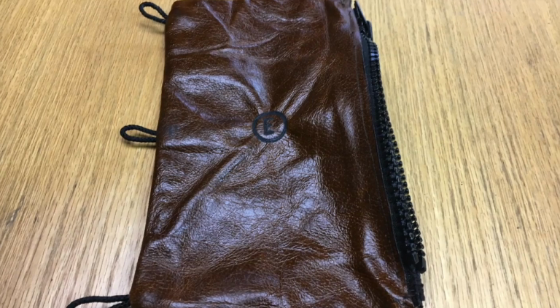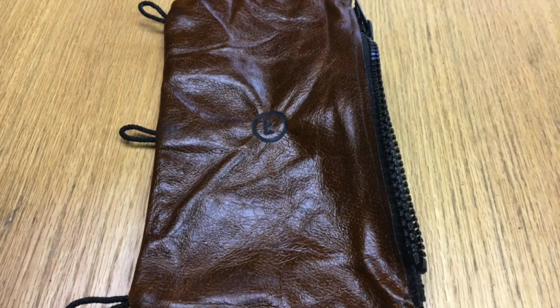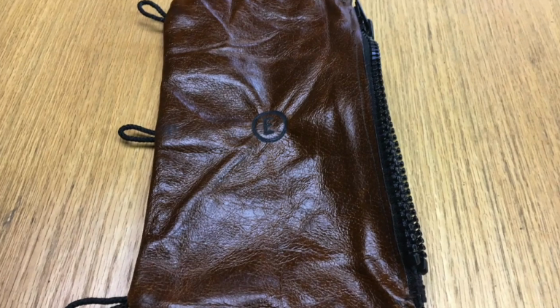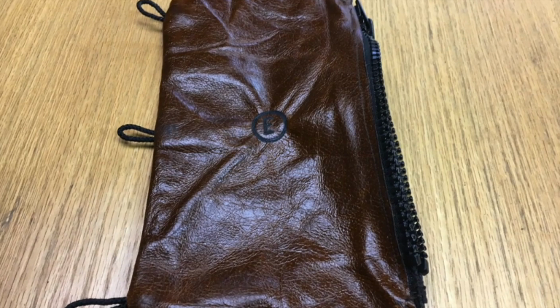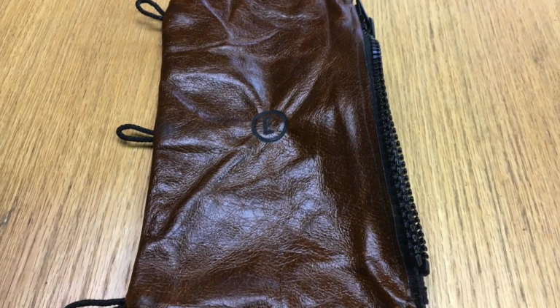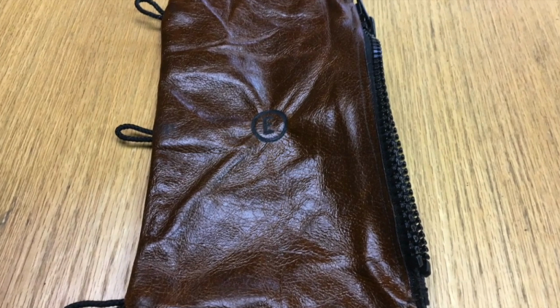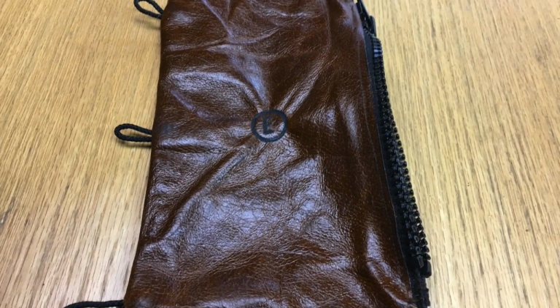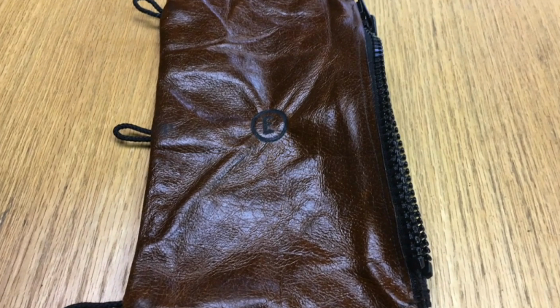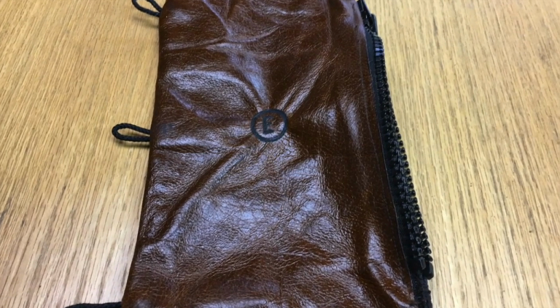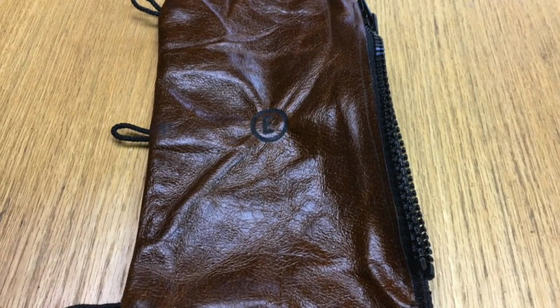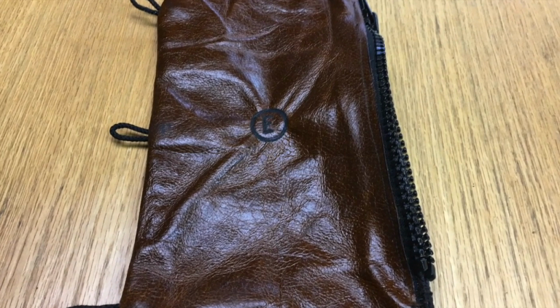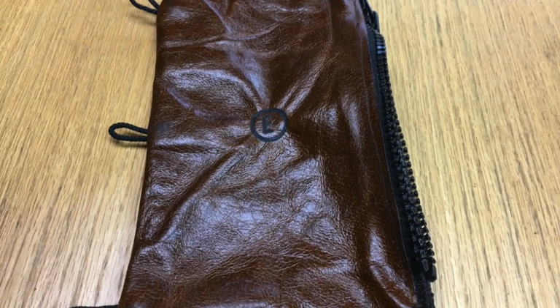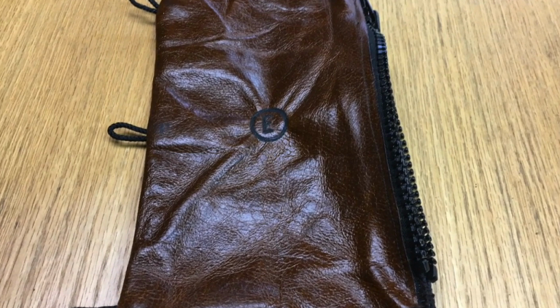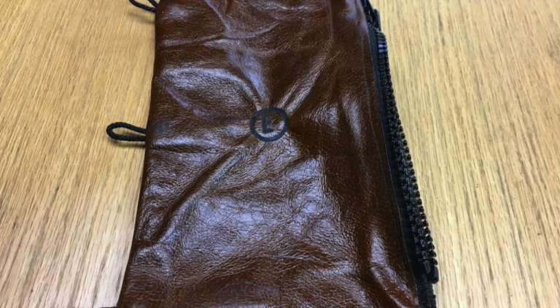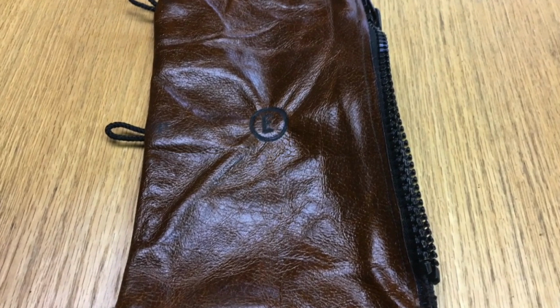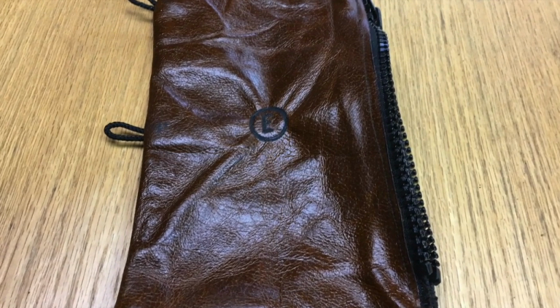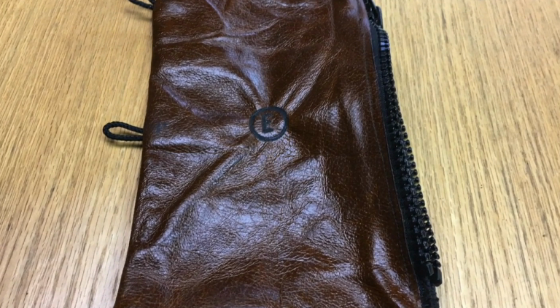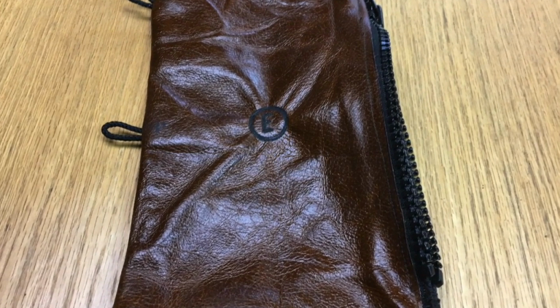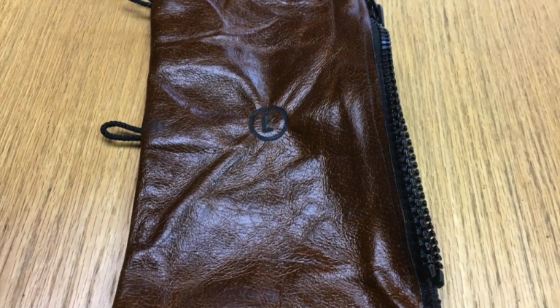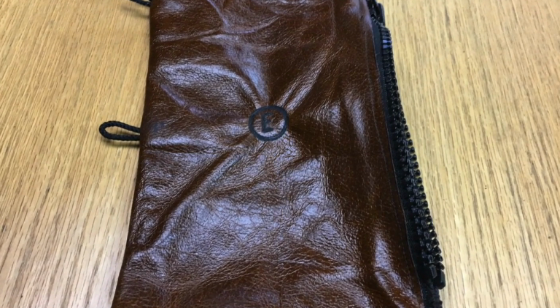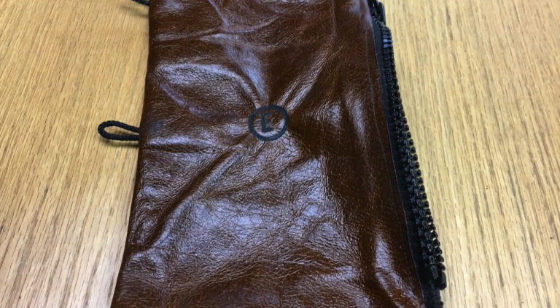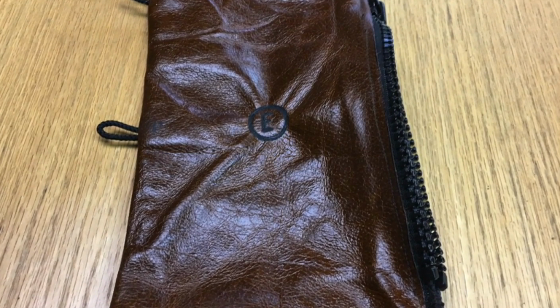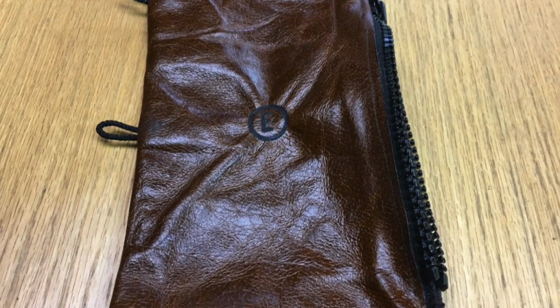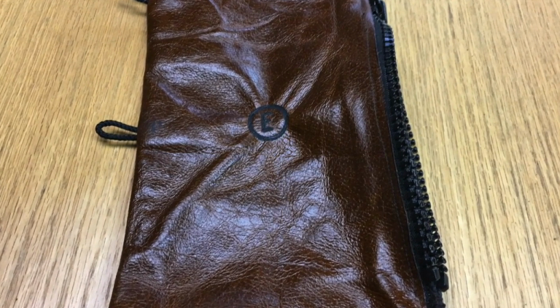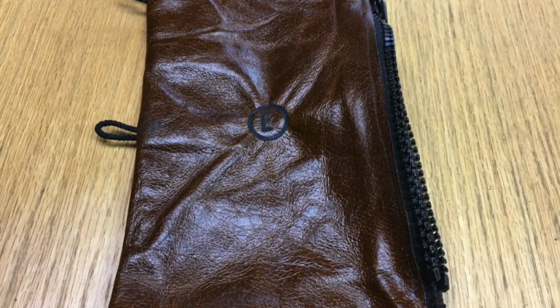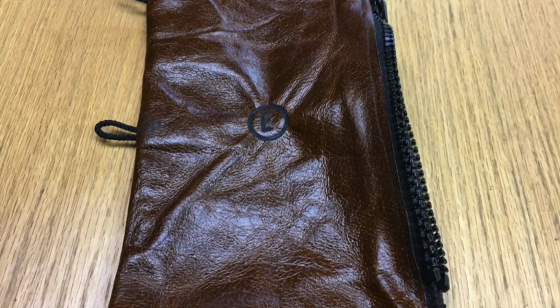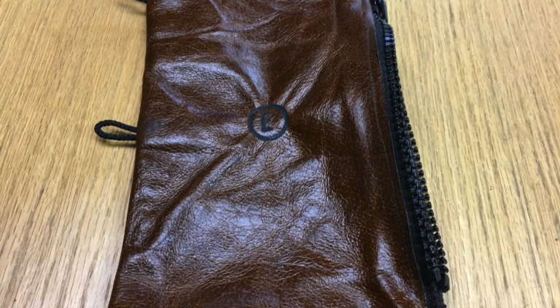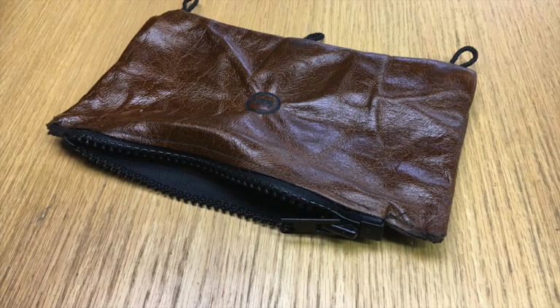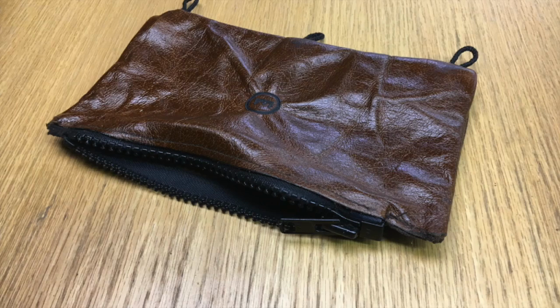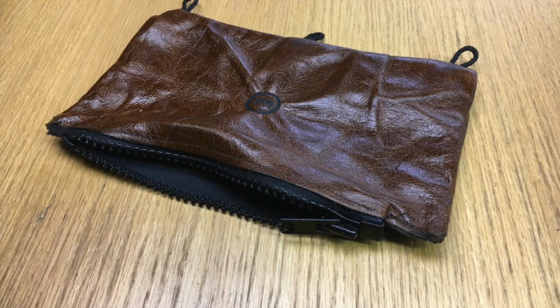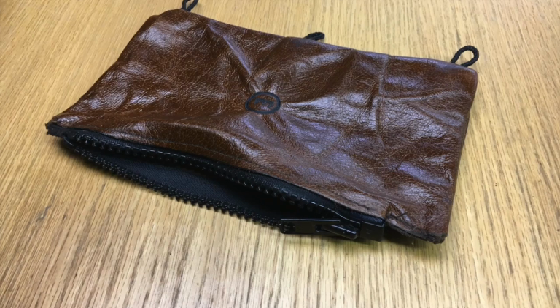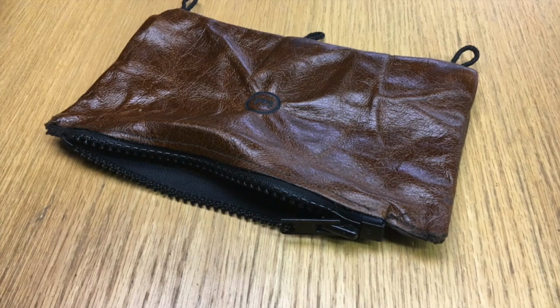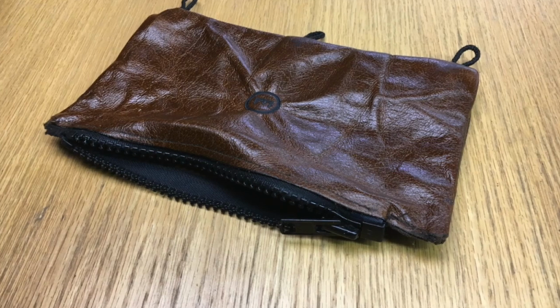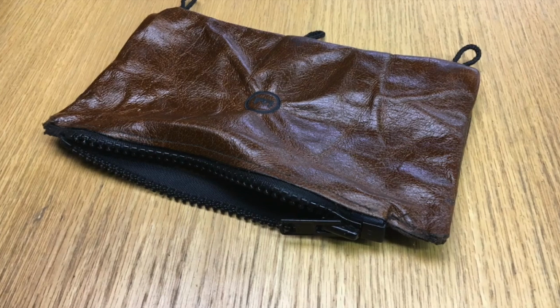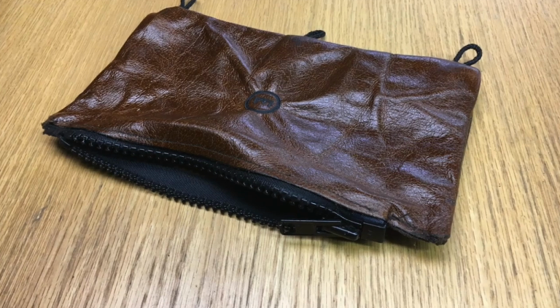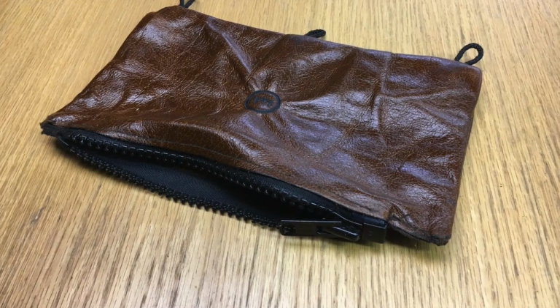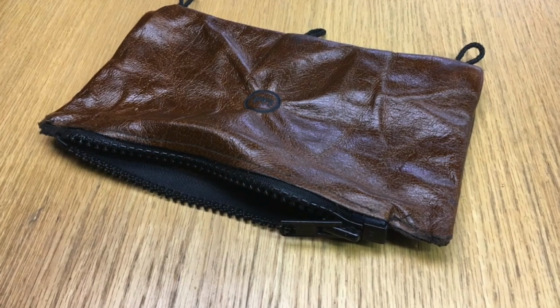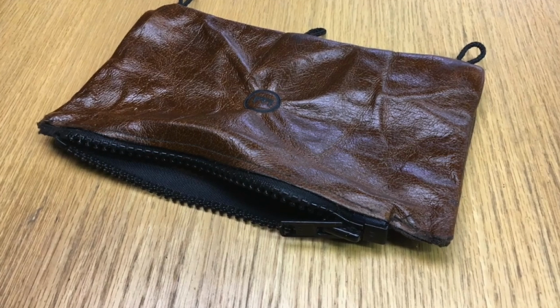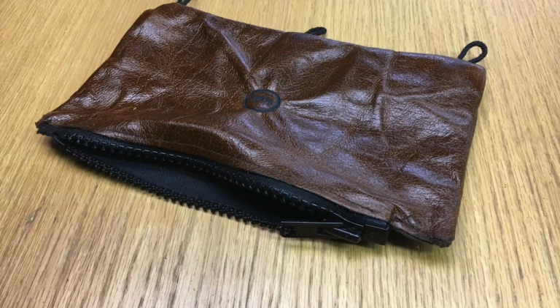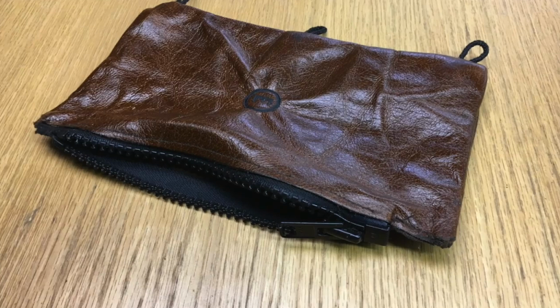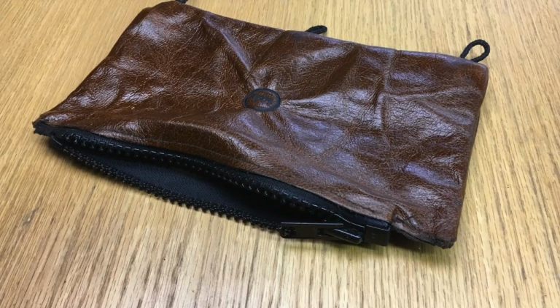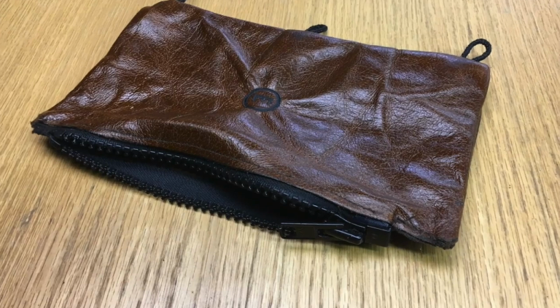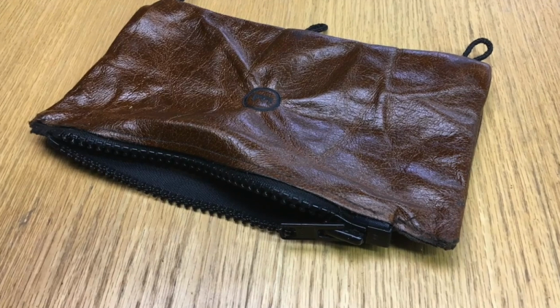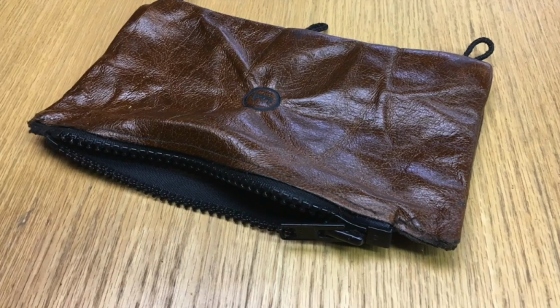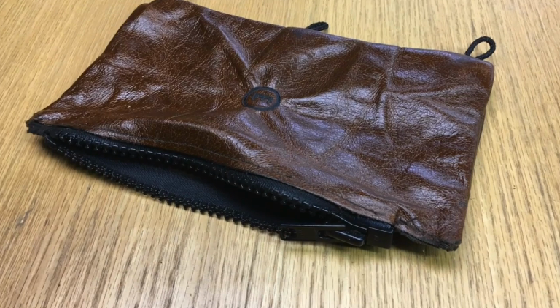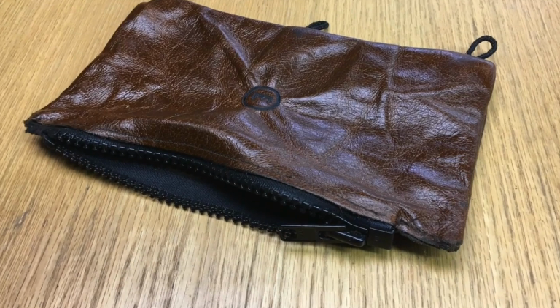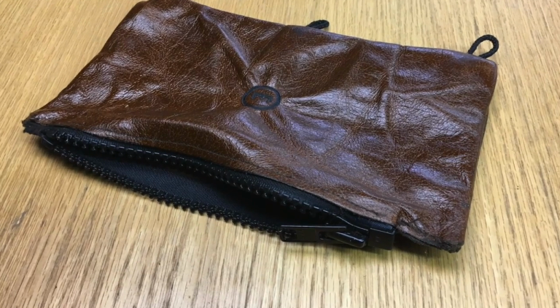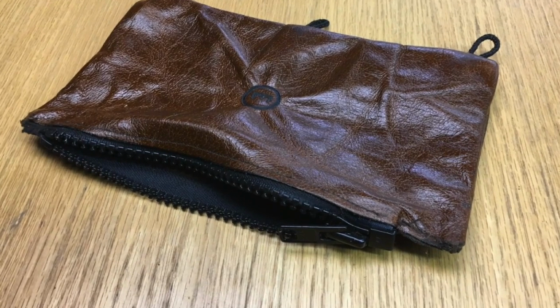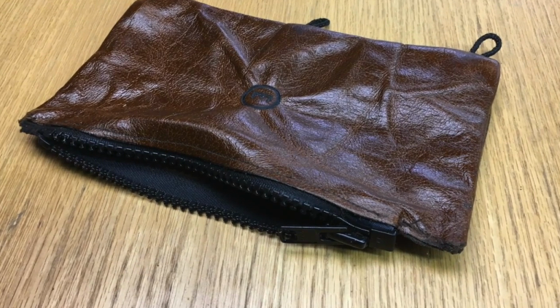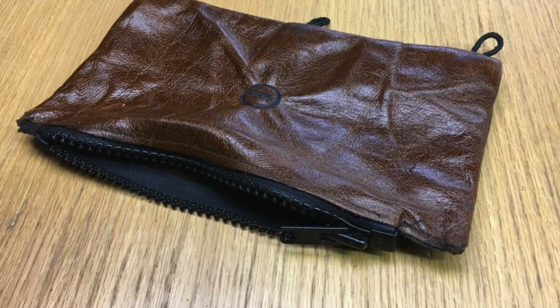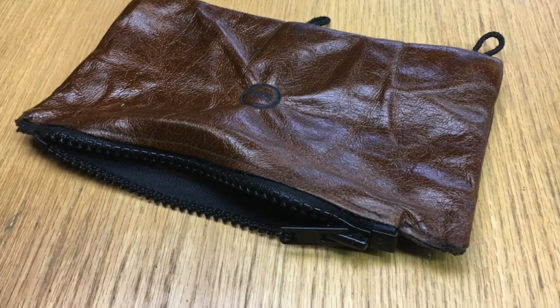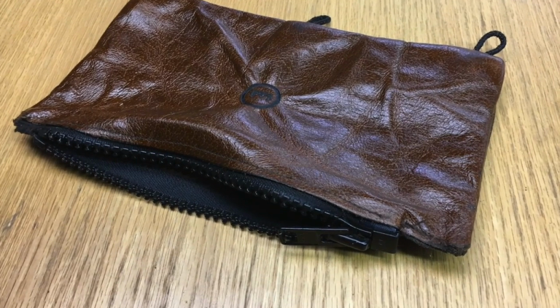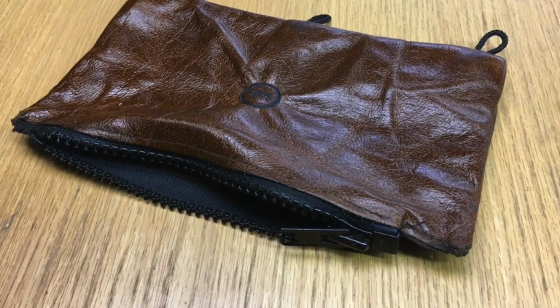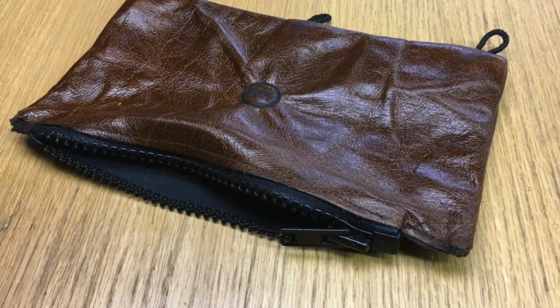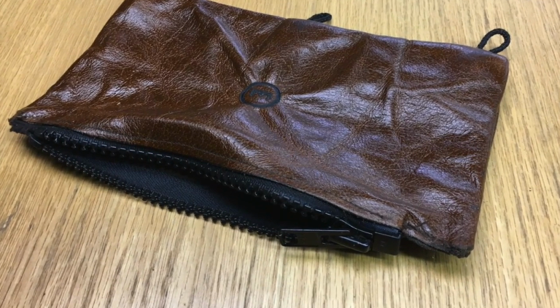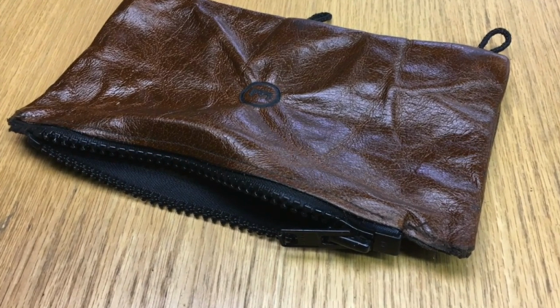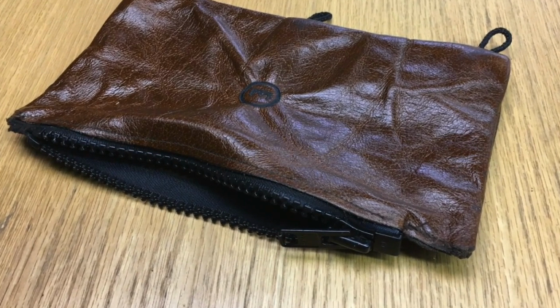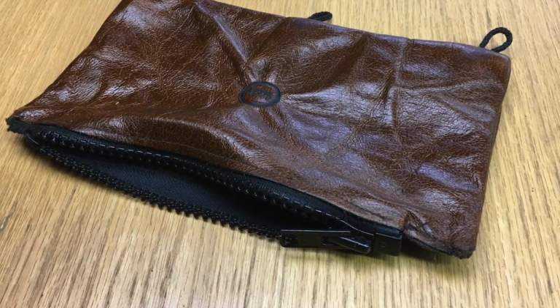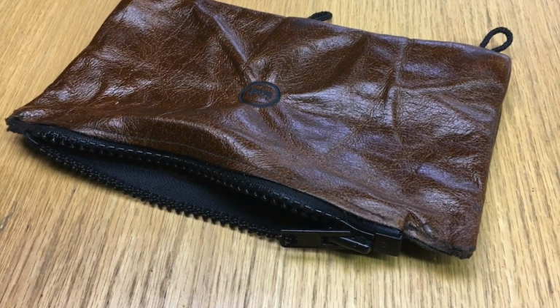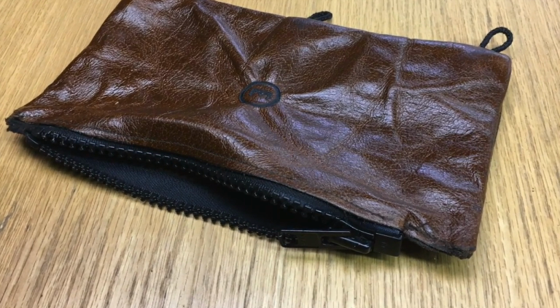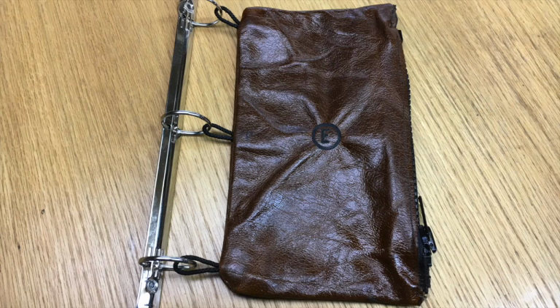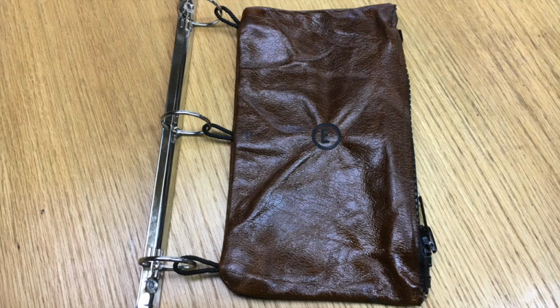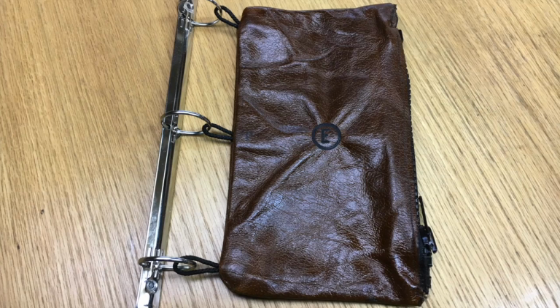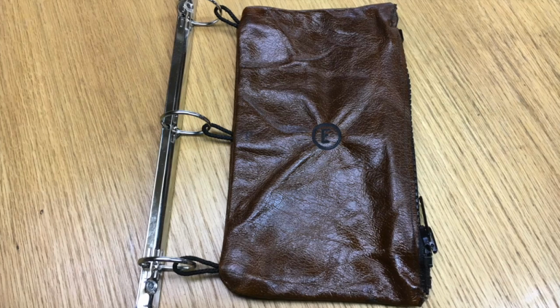Hello everybody, this is Eli and today I'm going to be making this awesome leather pencil pouch that will fit perfectly in a binder. Let's get started.